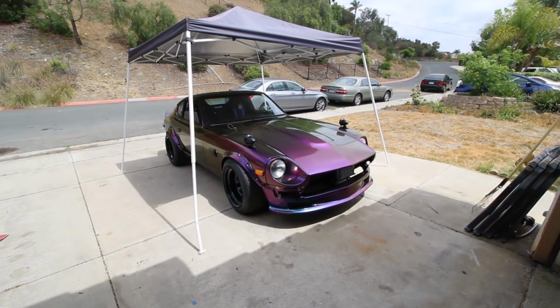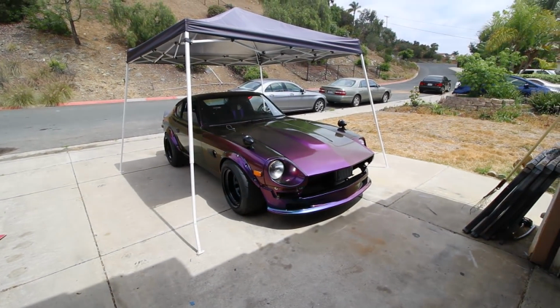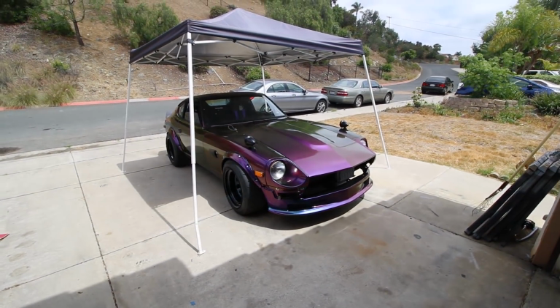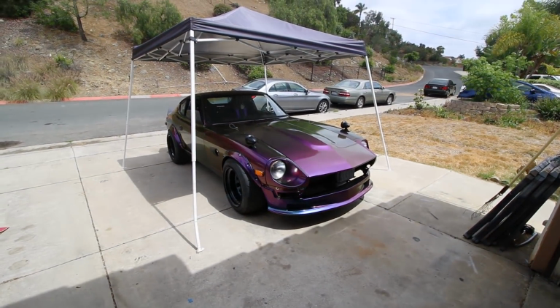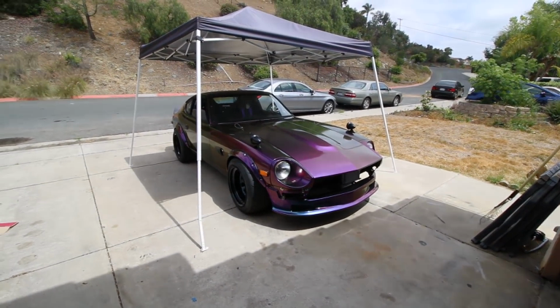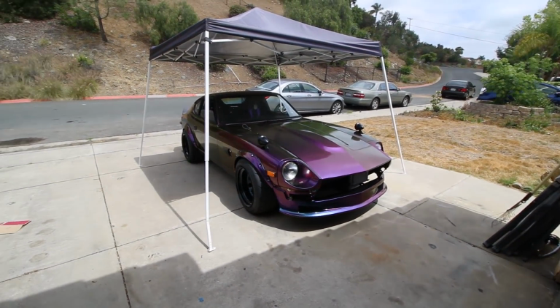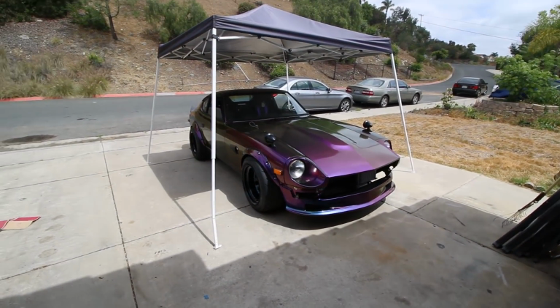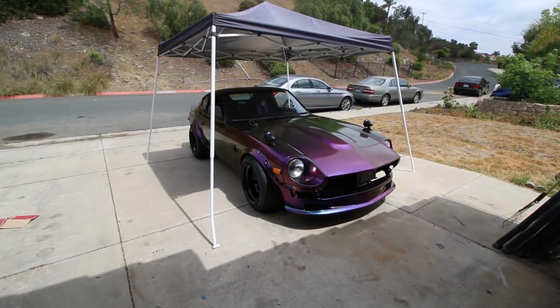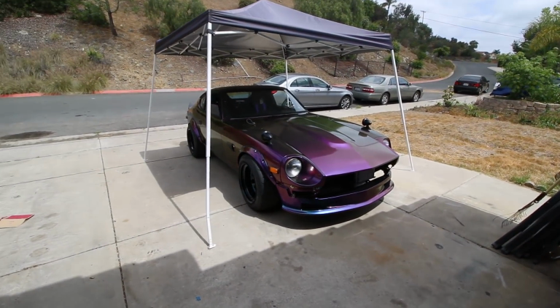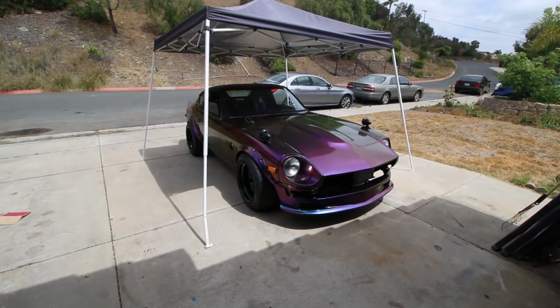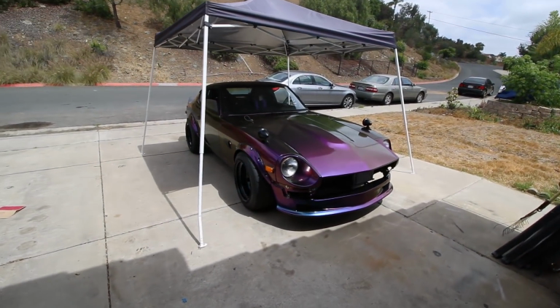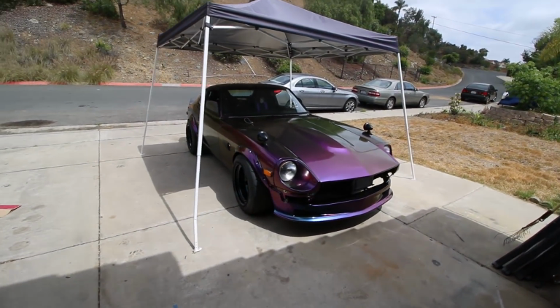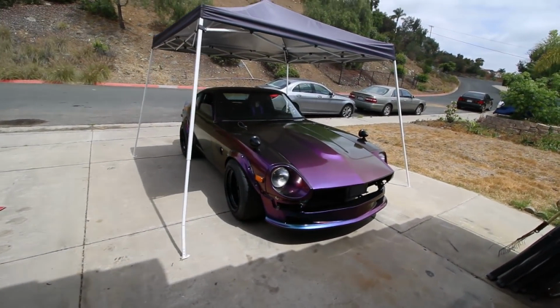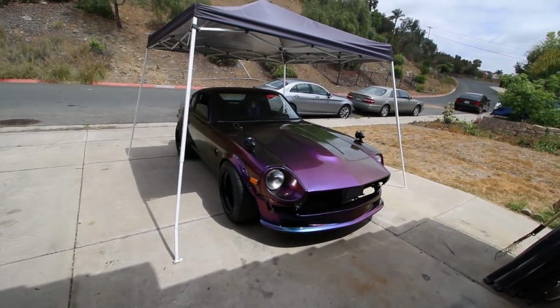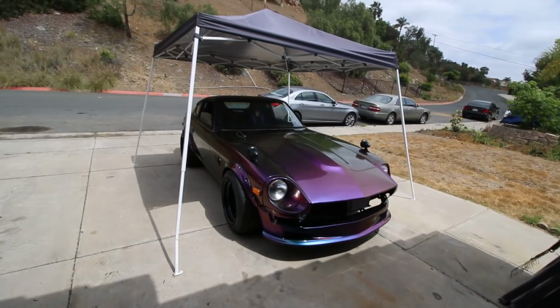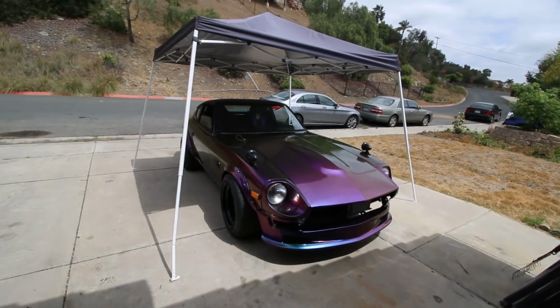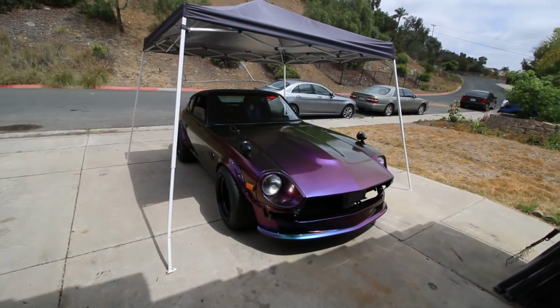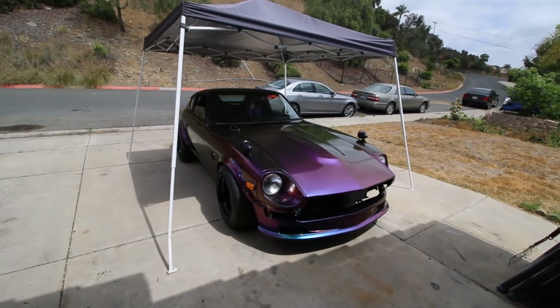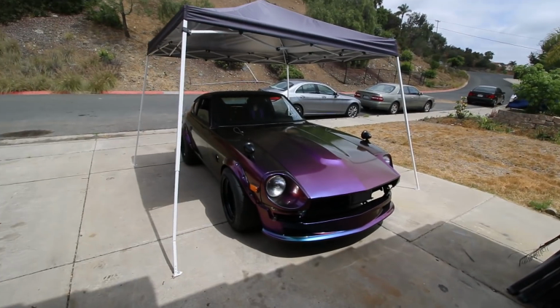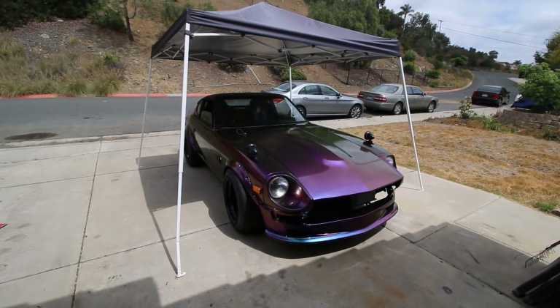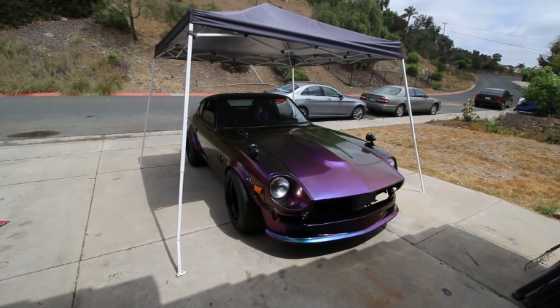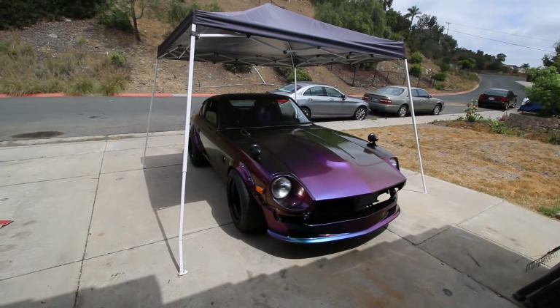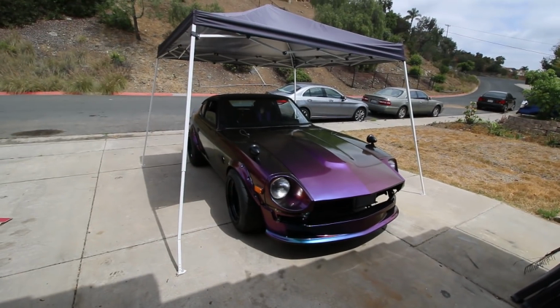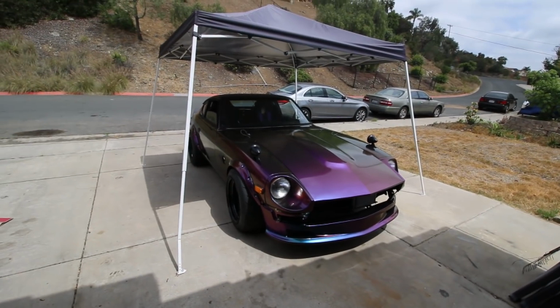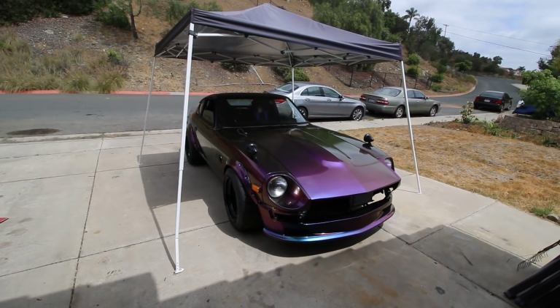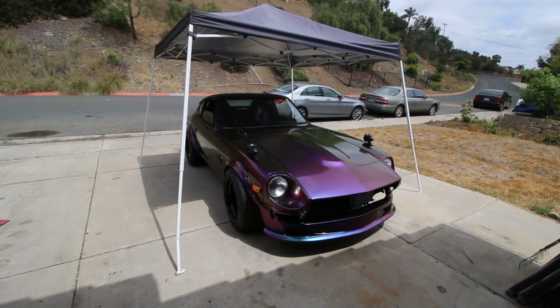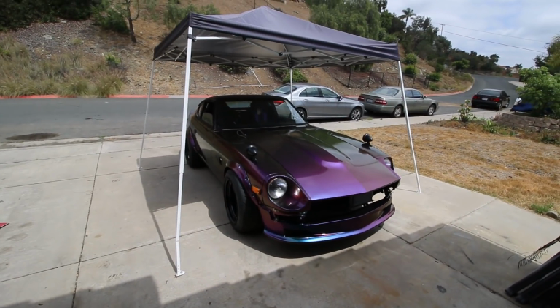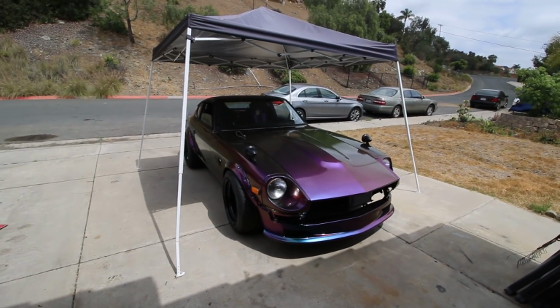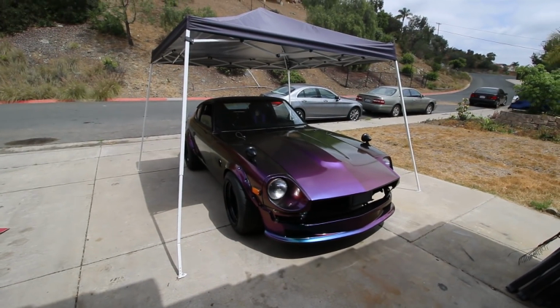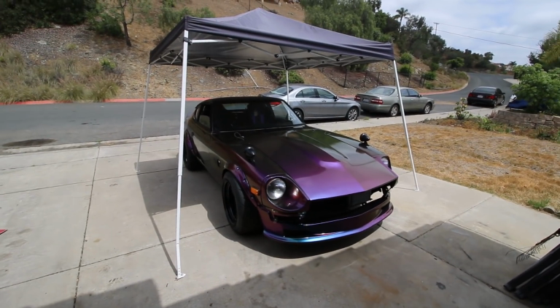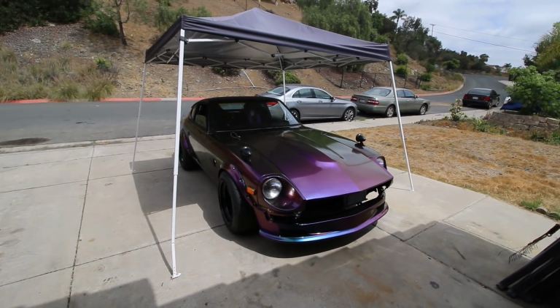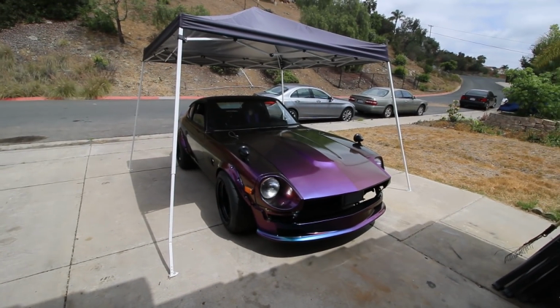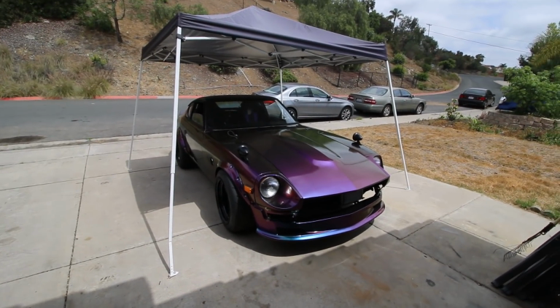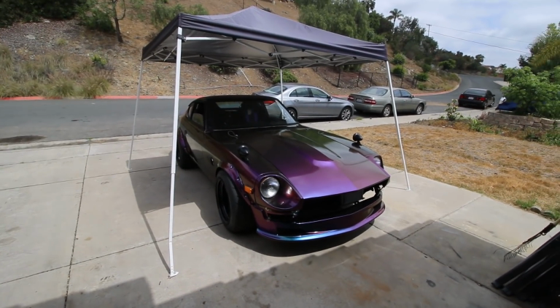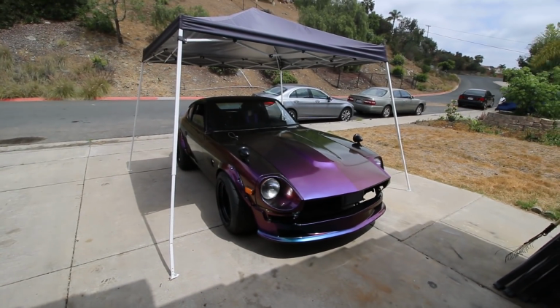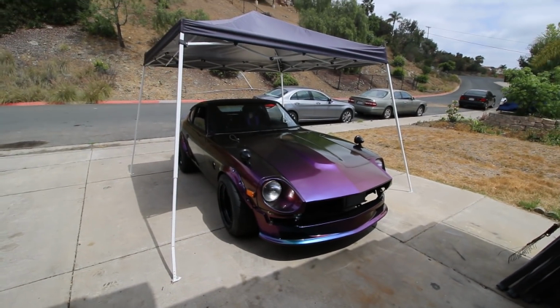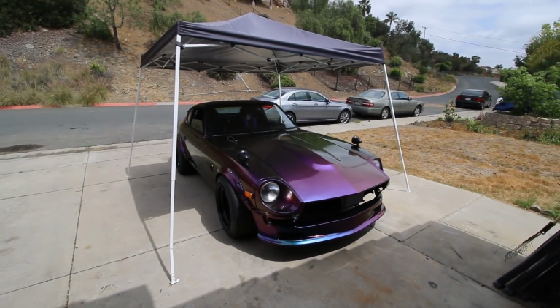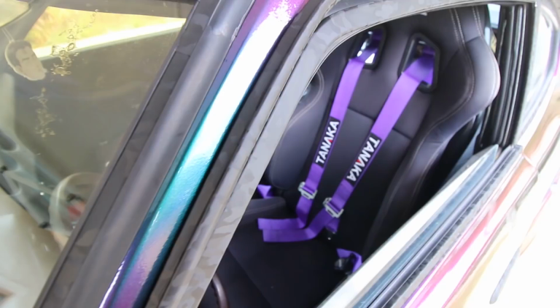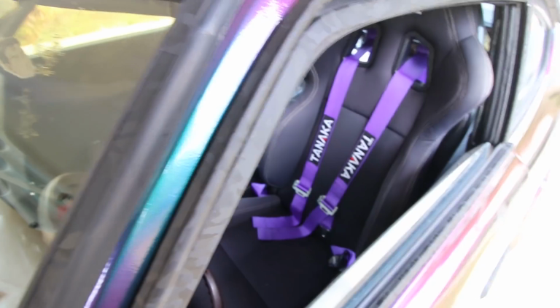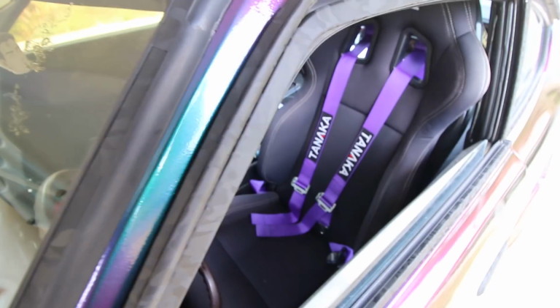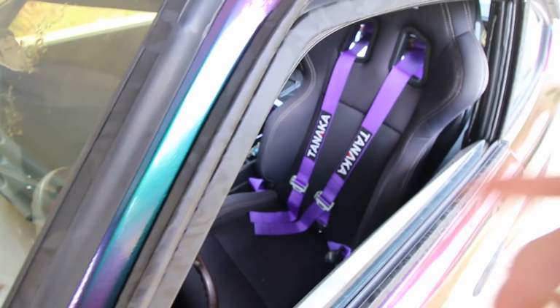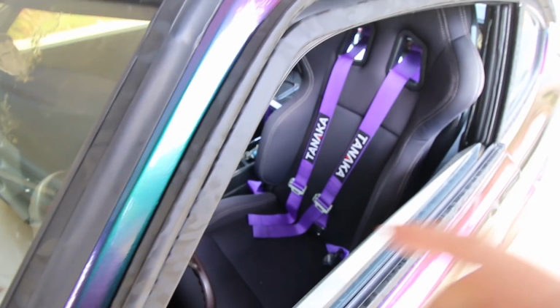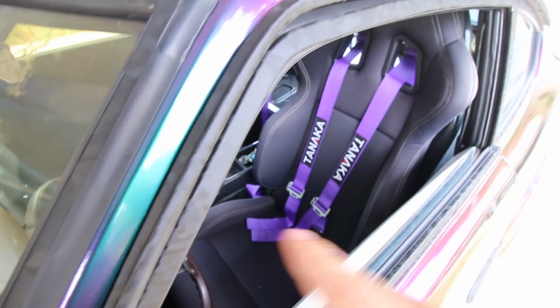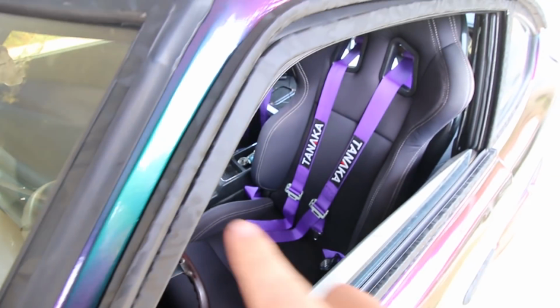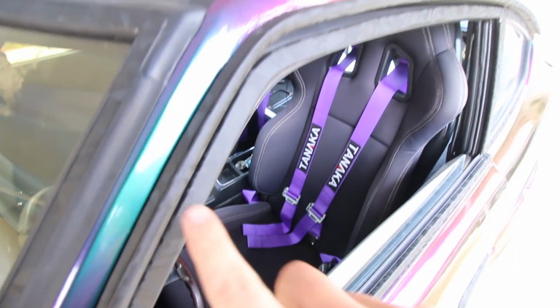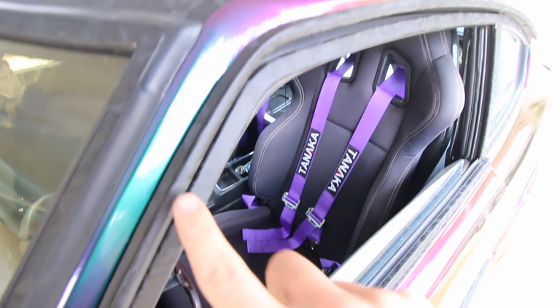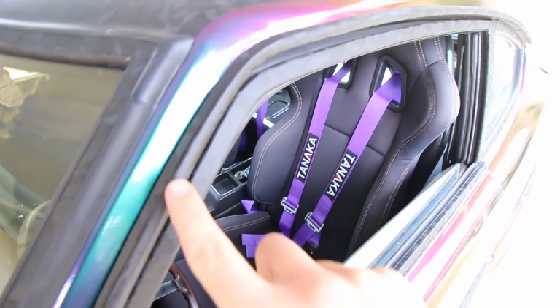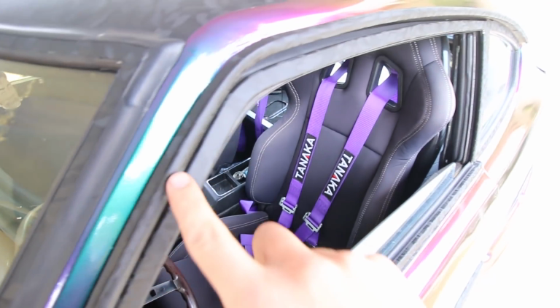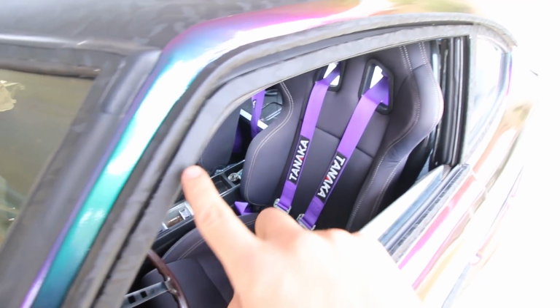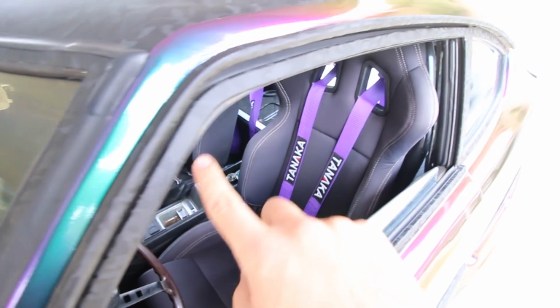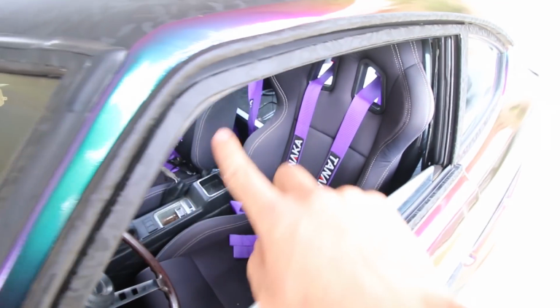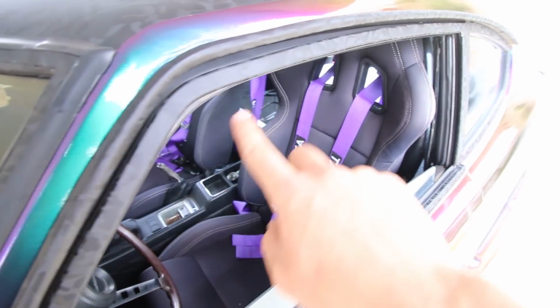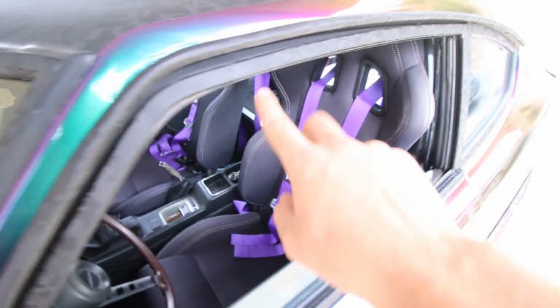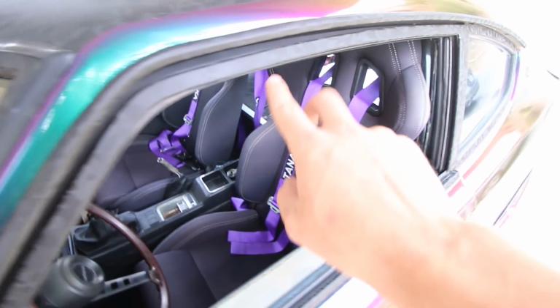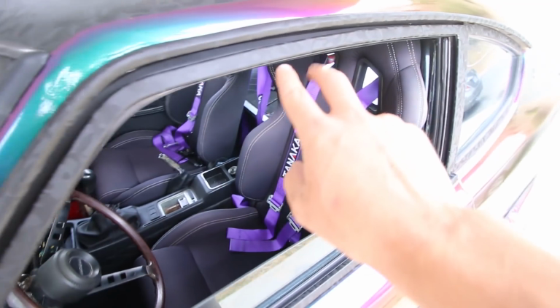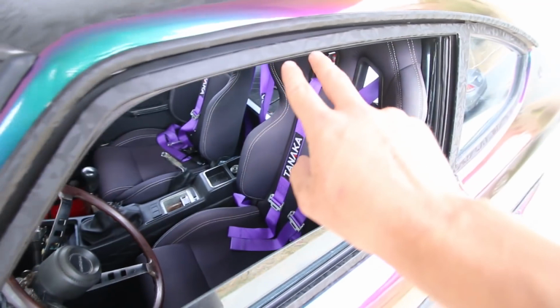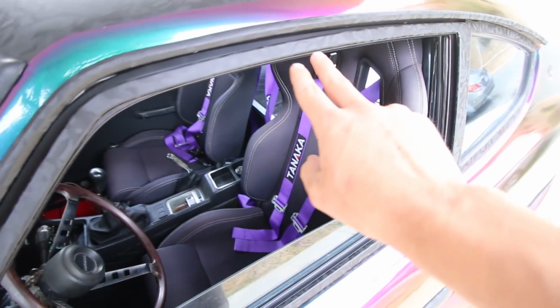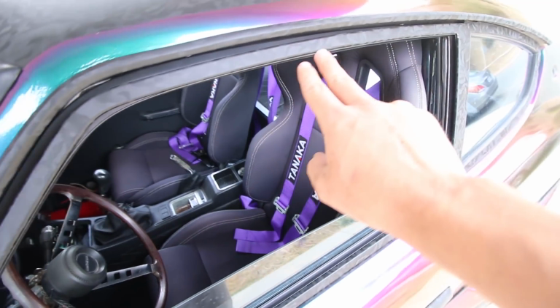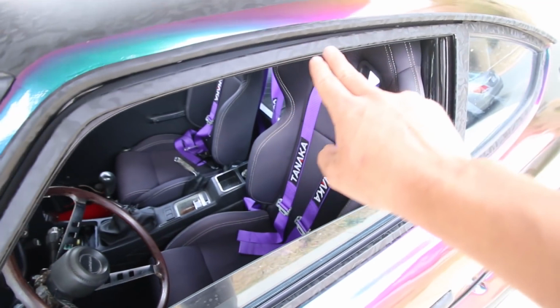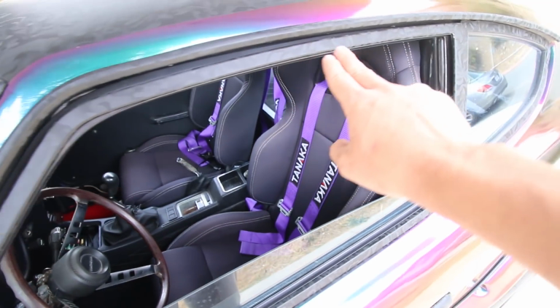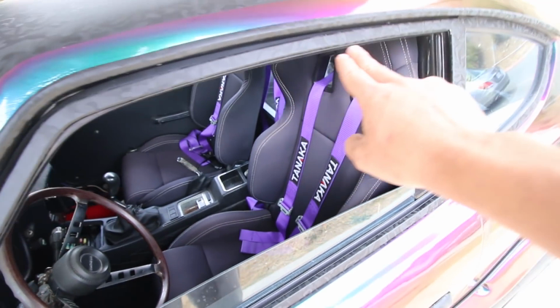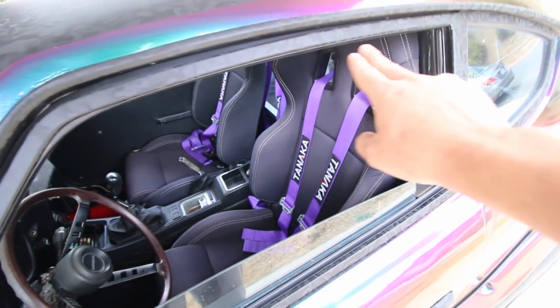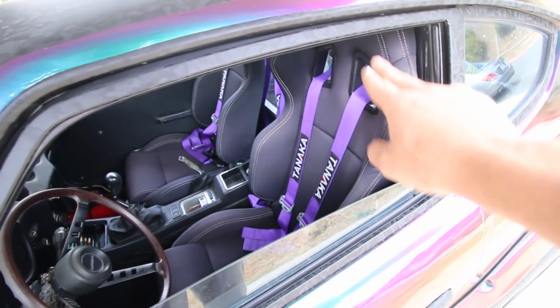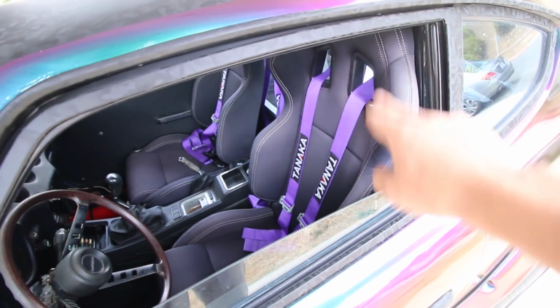Now that this looks the way that we want it, we can make it run 10s — hopefully high 9s. We'll see.